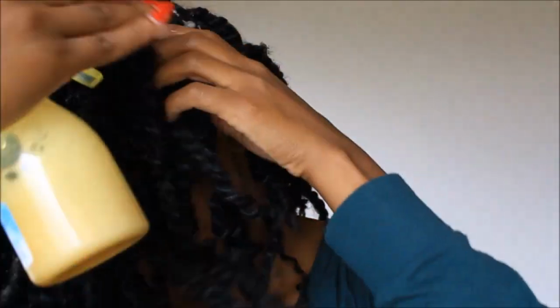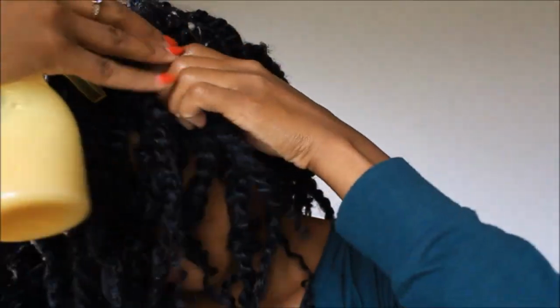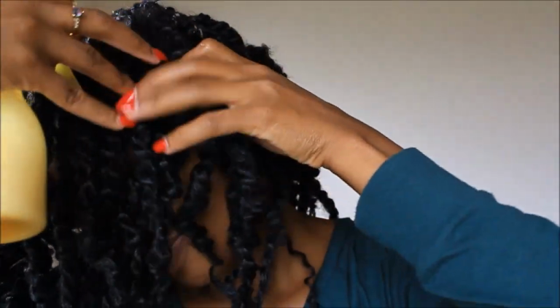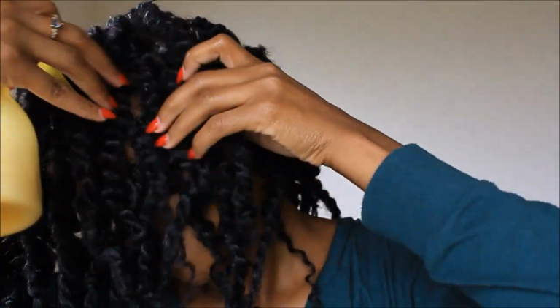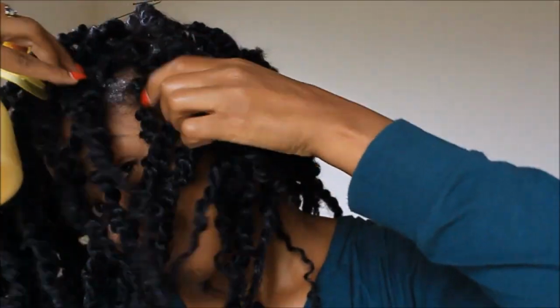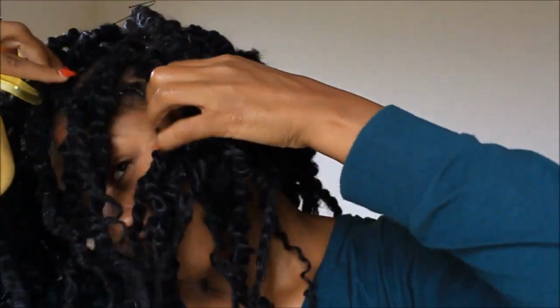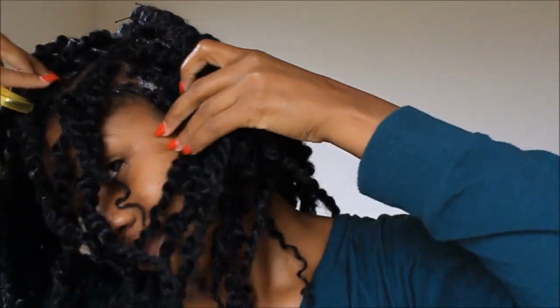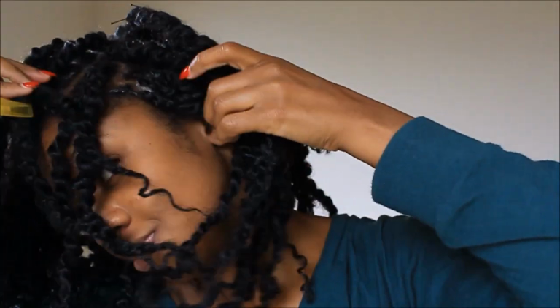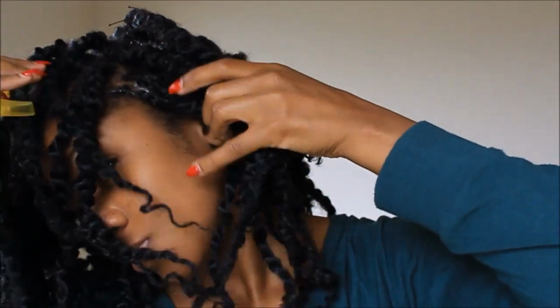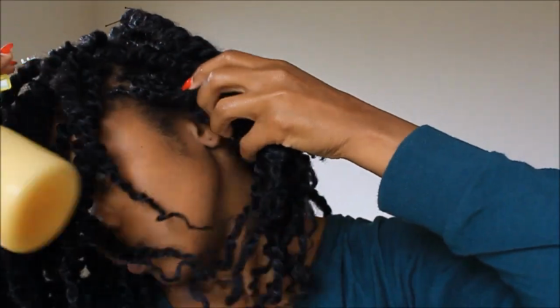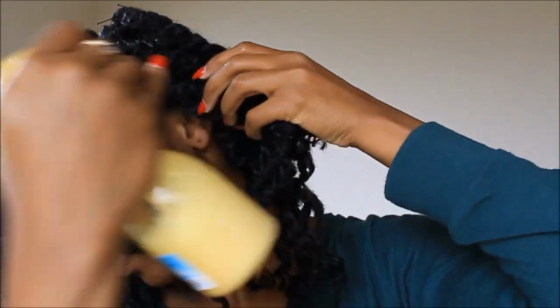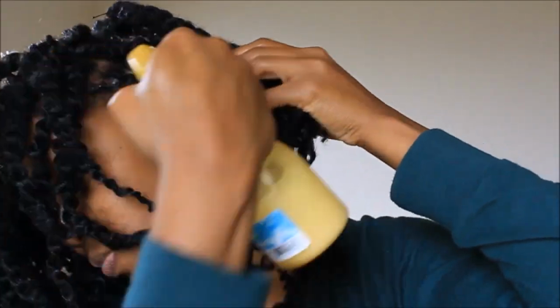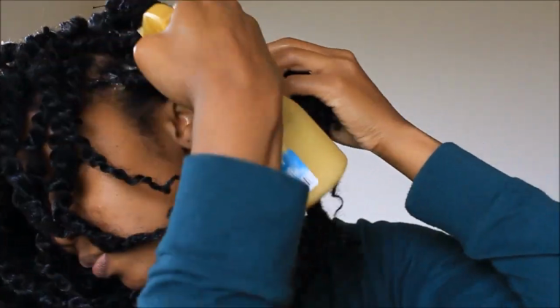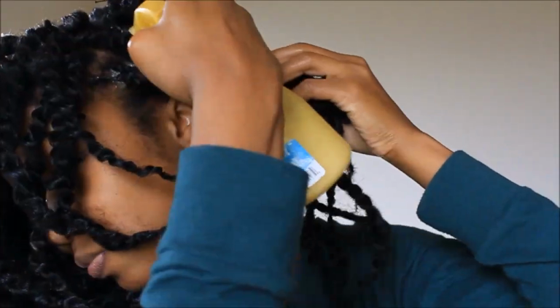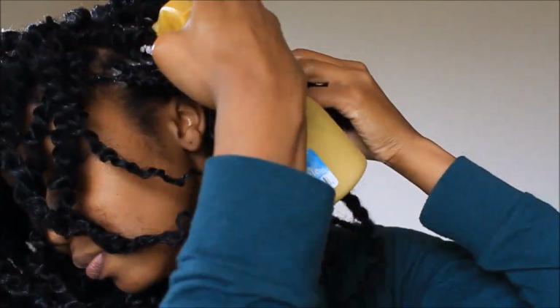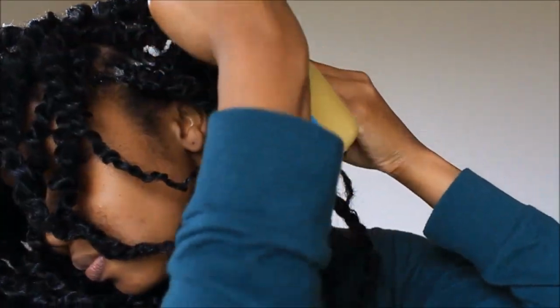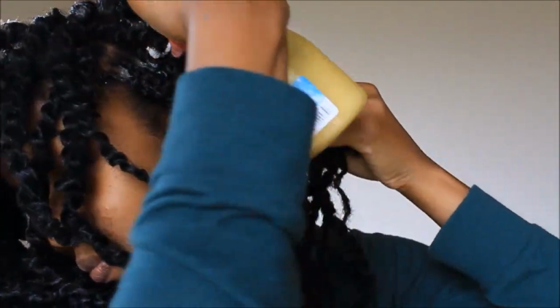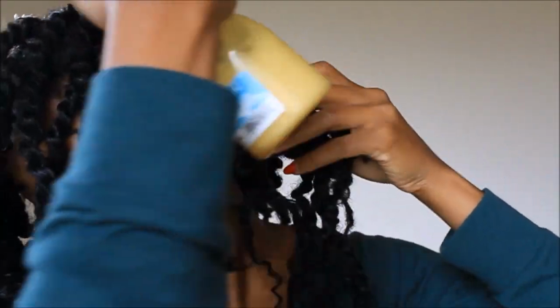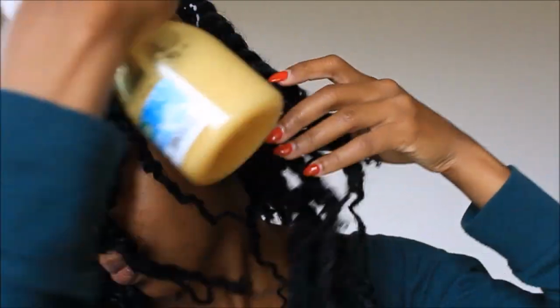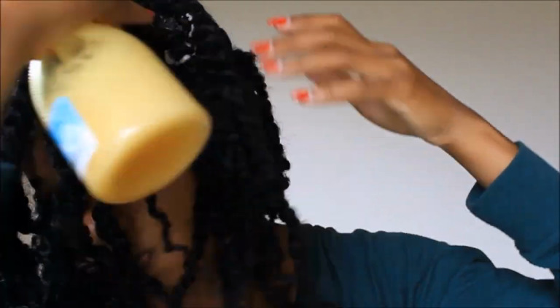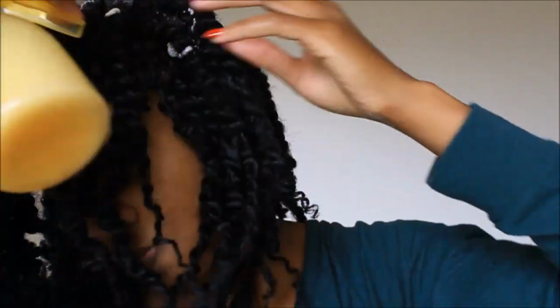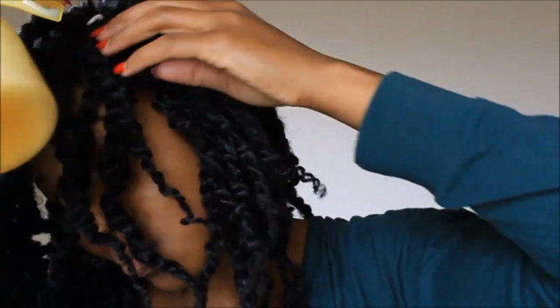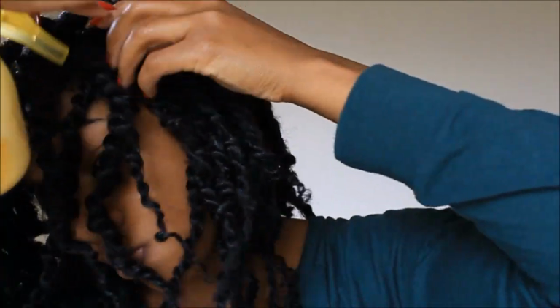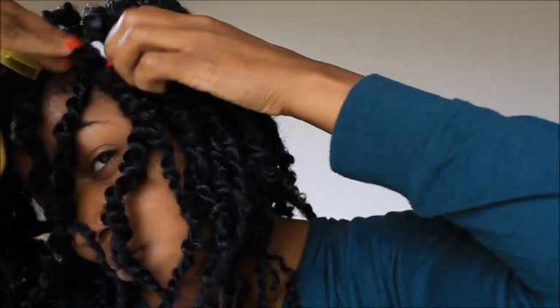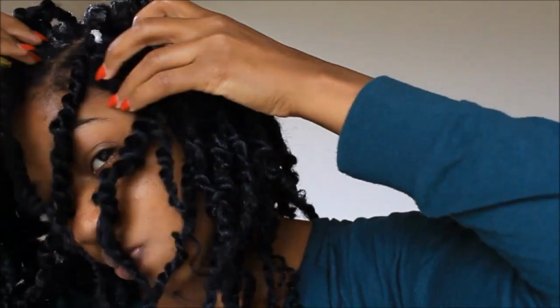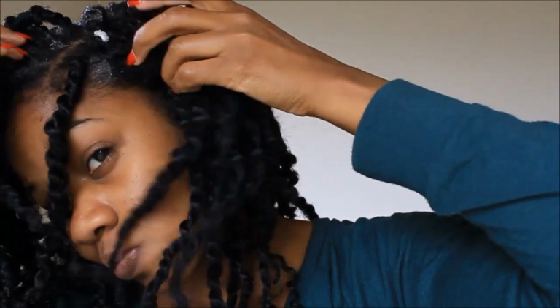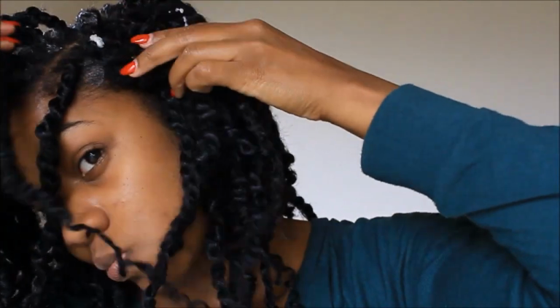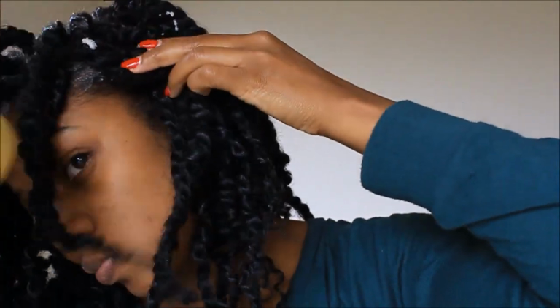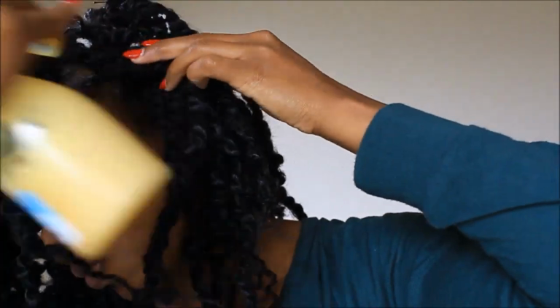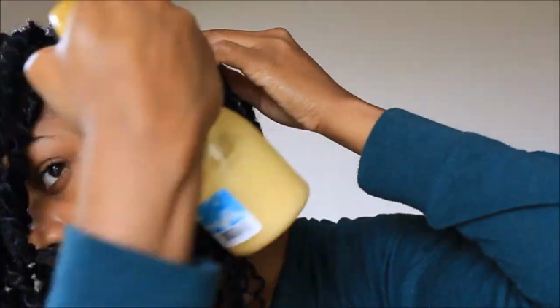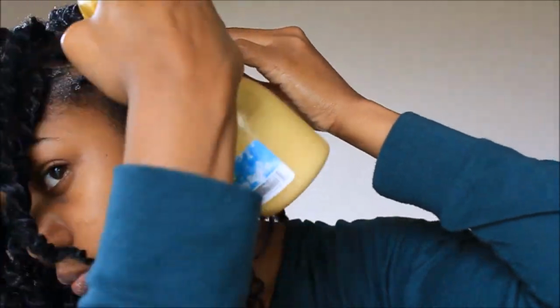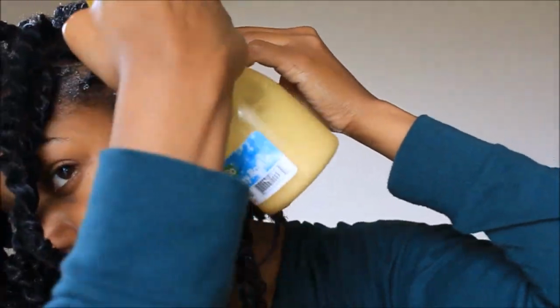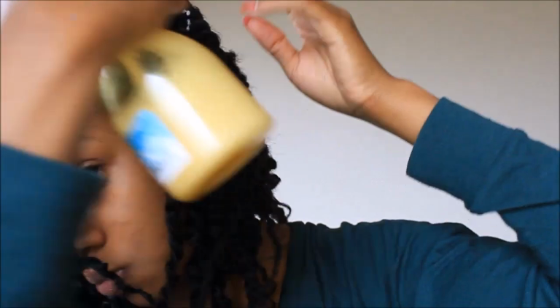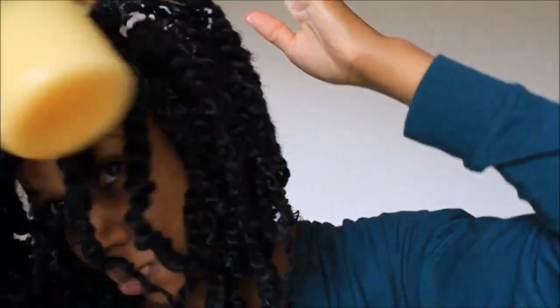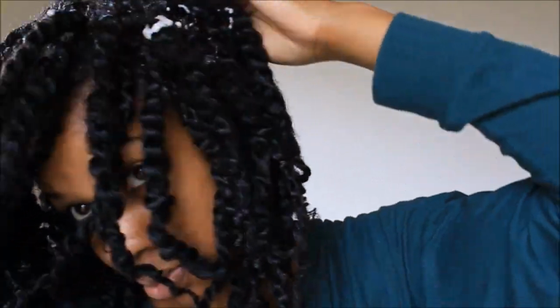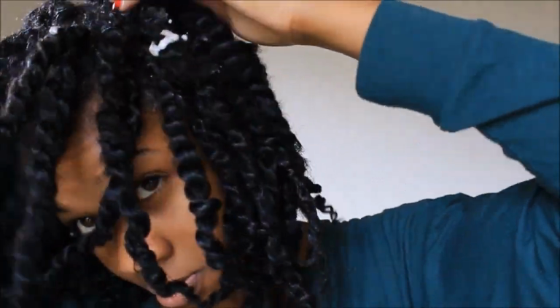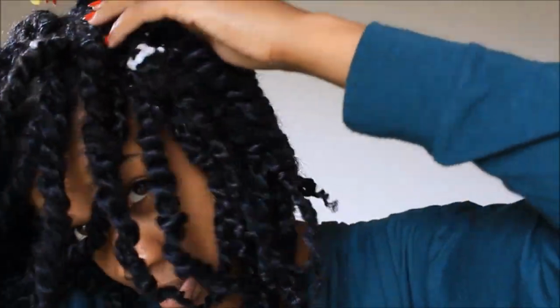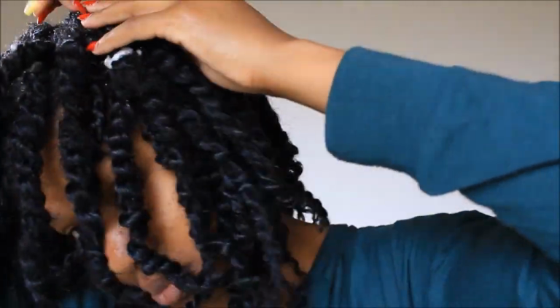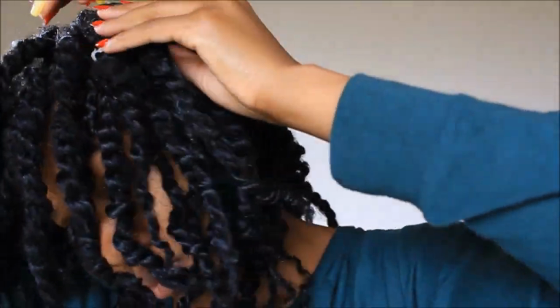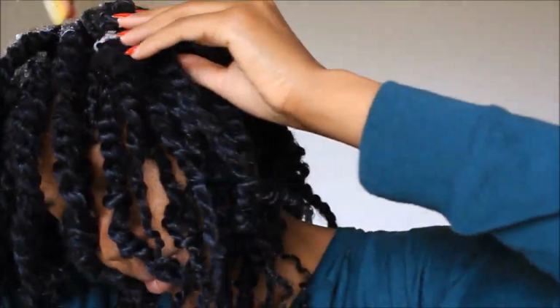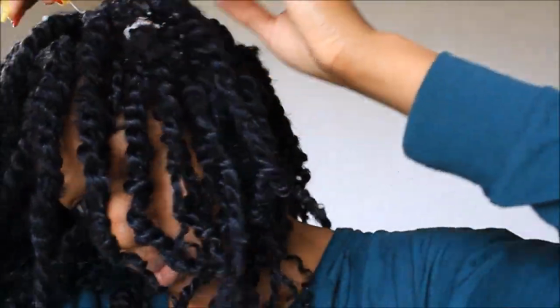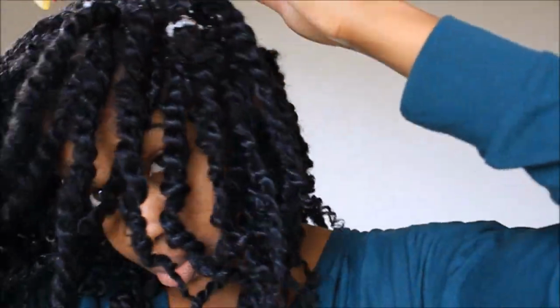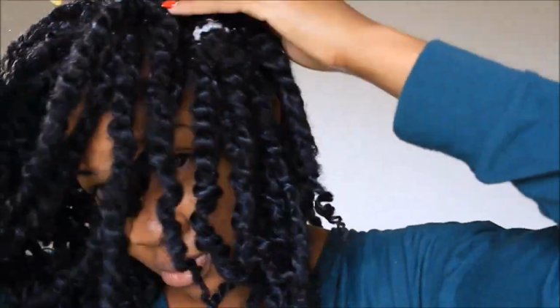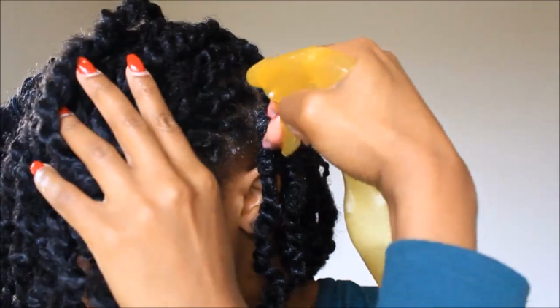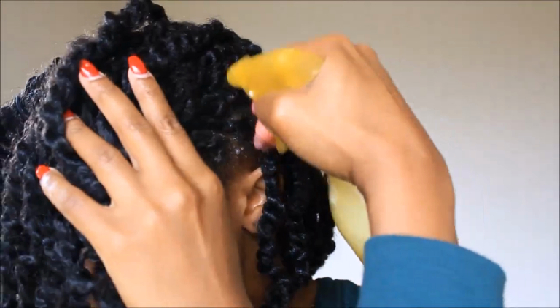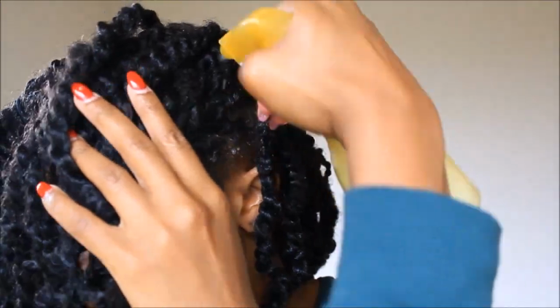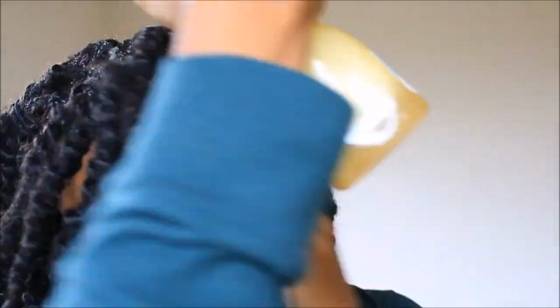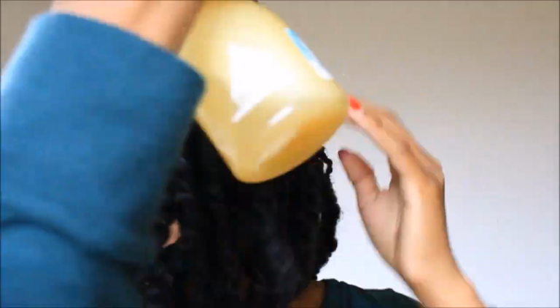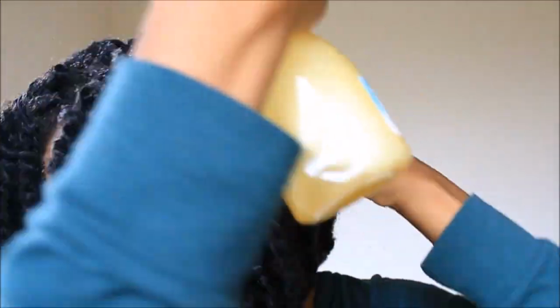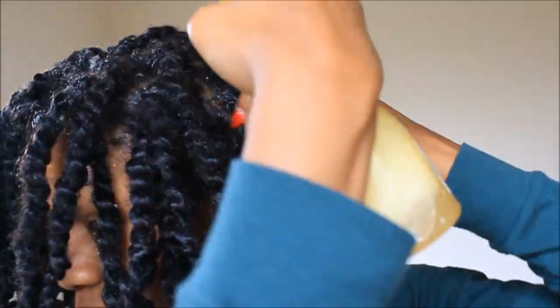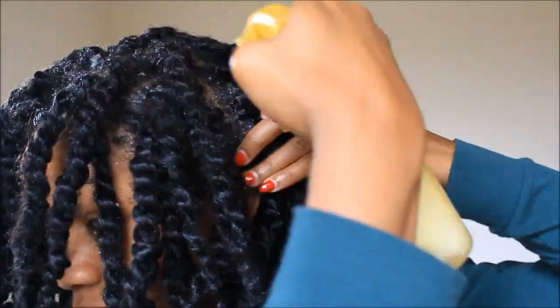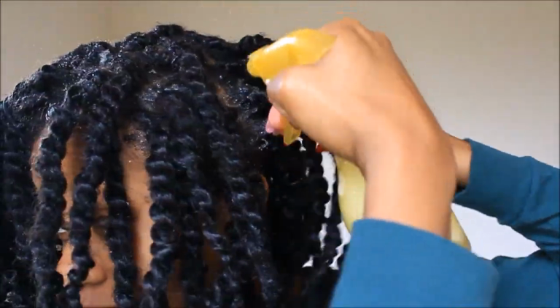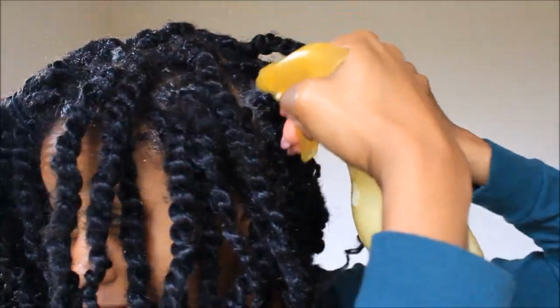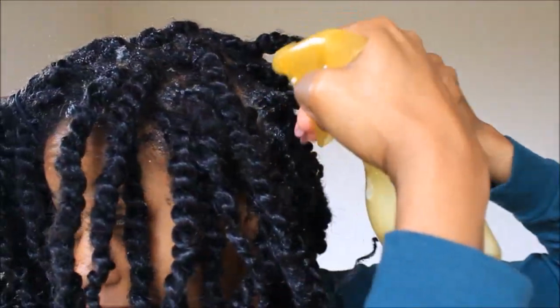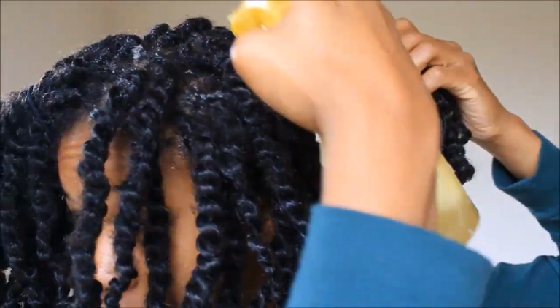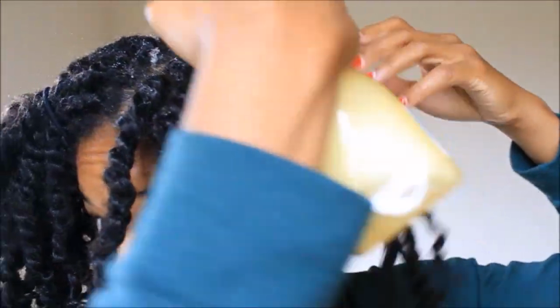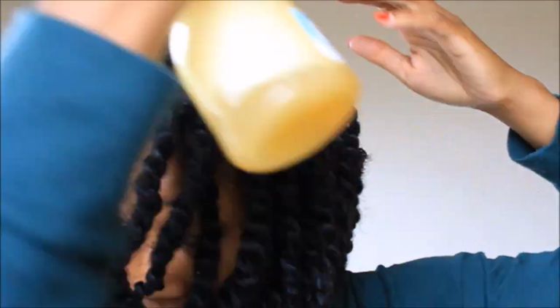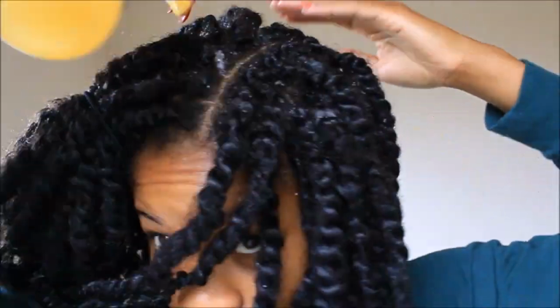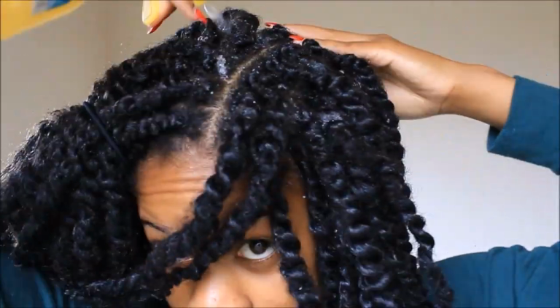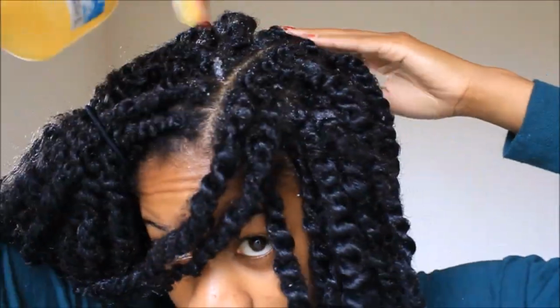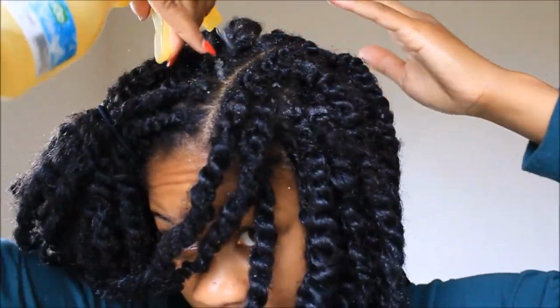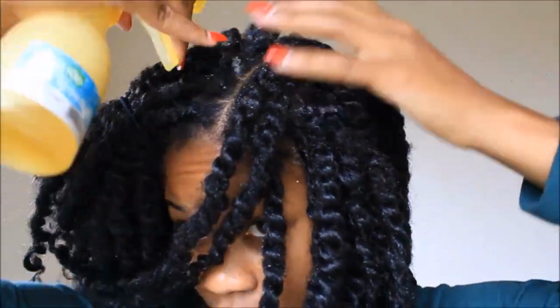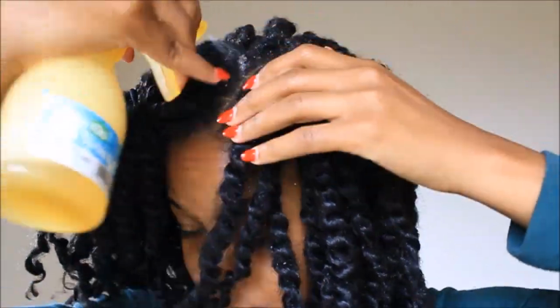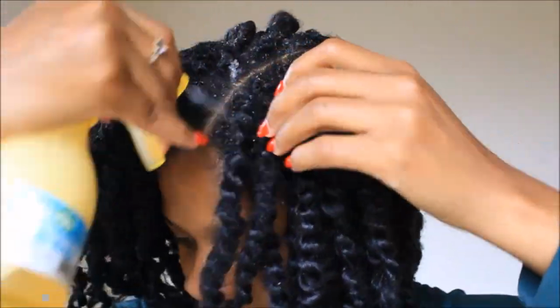So I just did this all throughout my hair — spray, focusing on the scalp and massaging it throughout my hair.